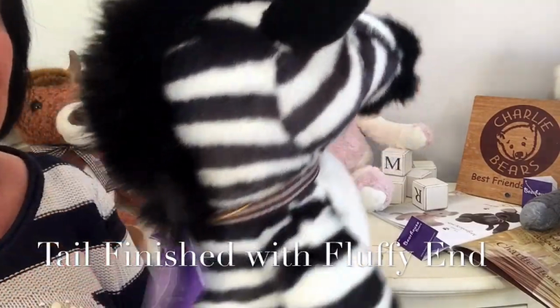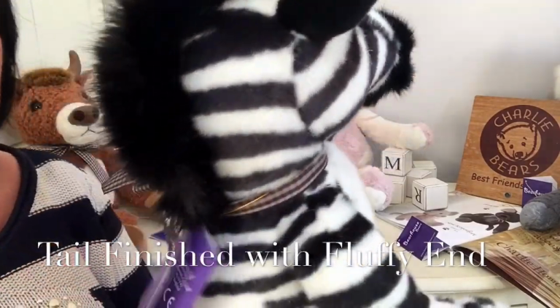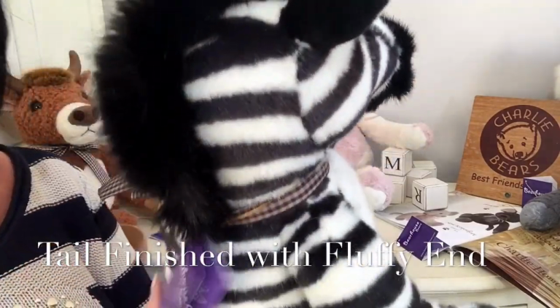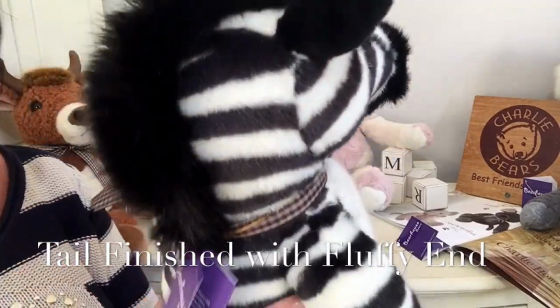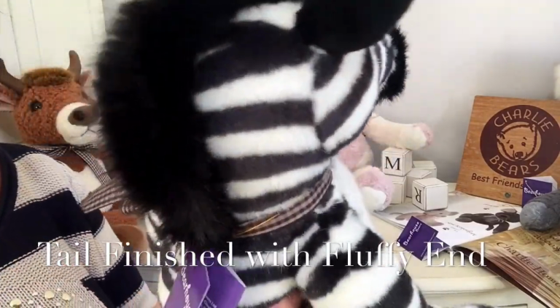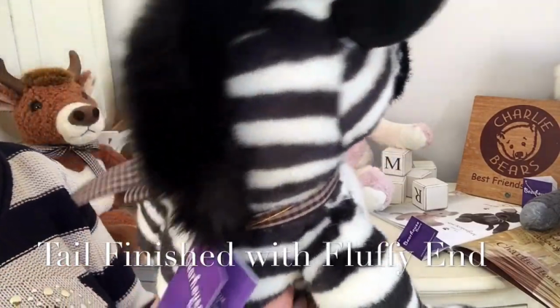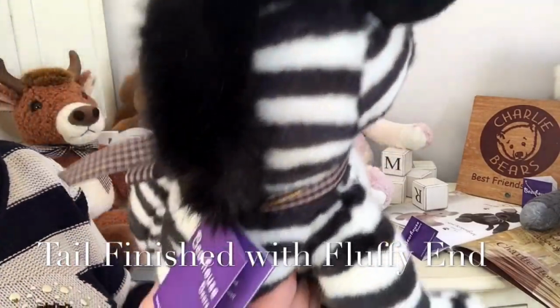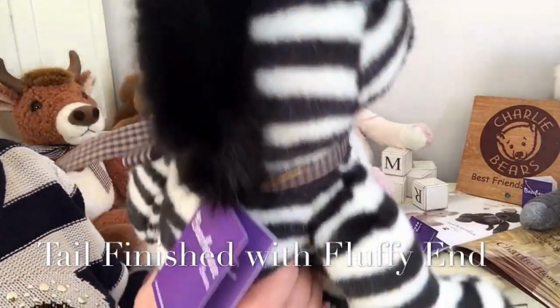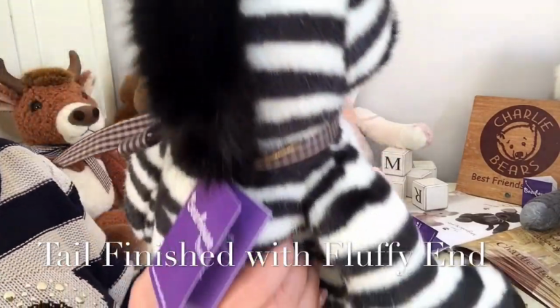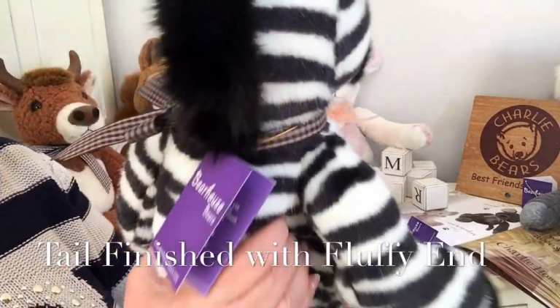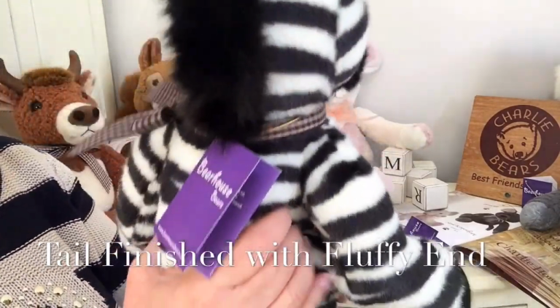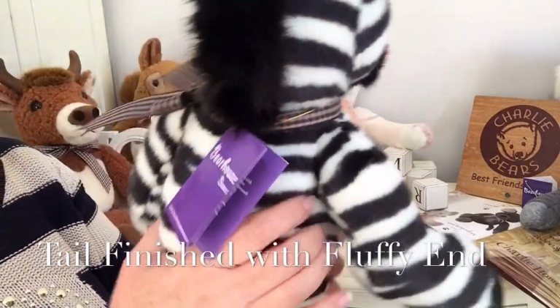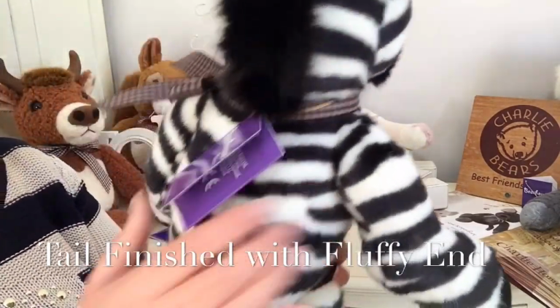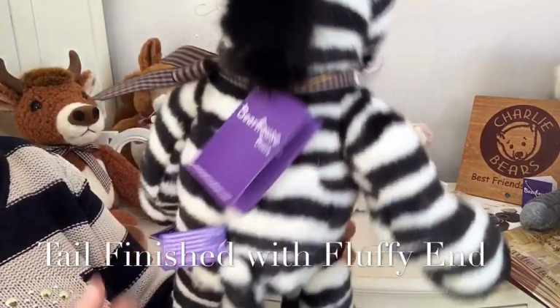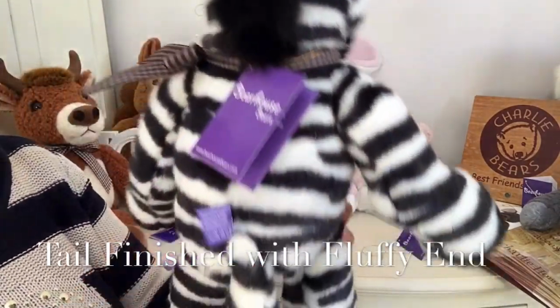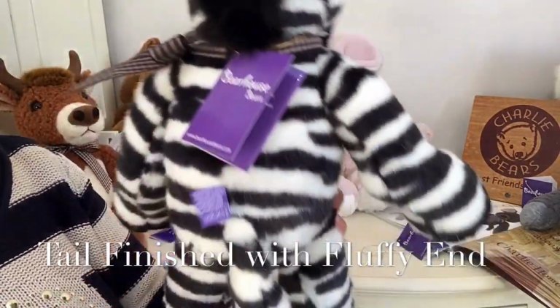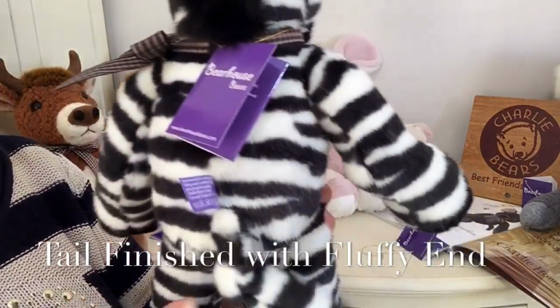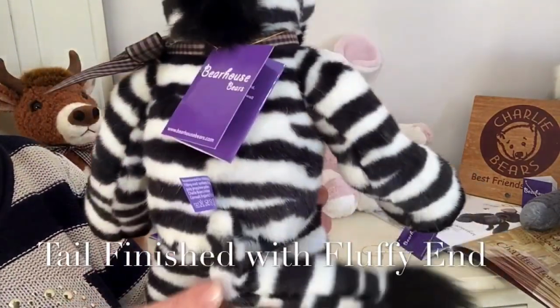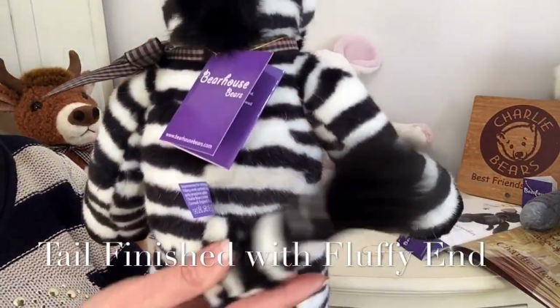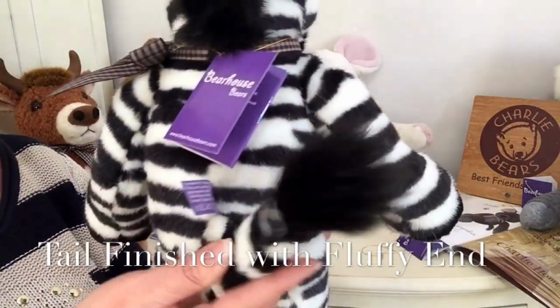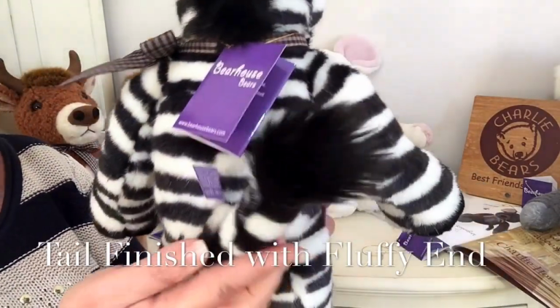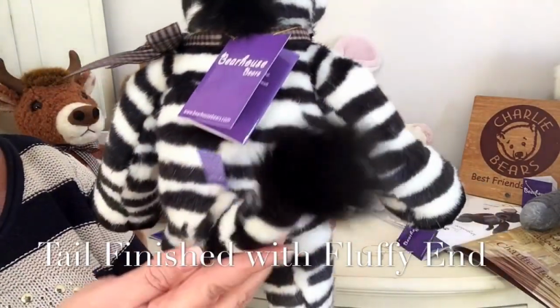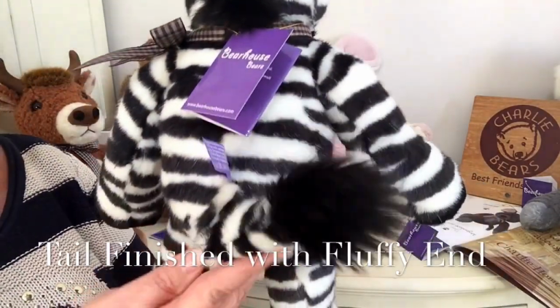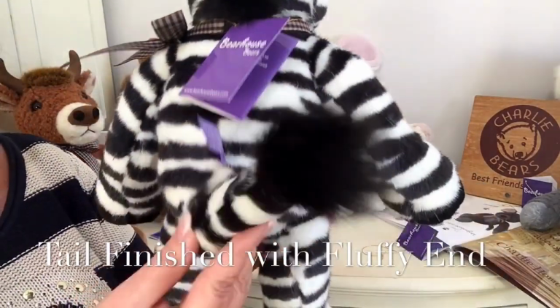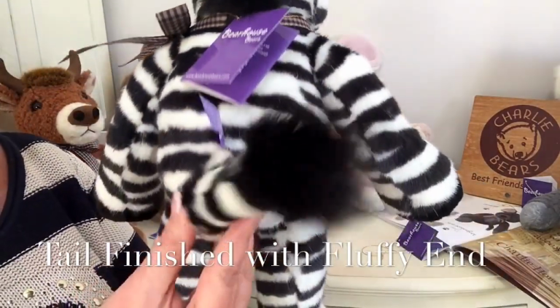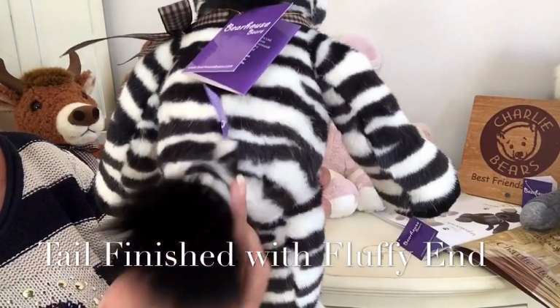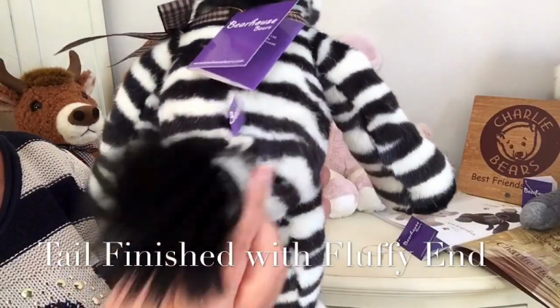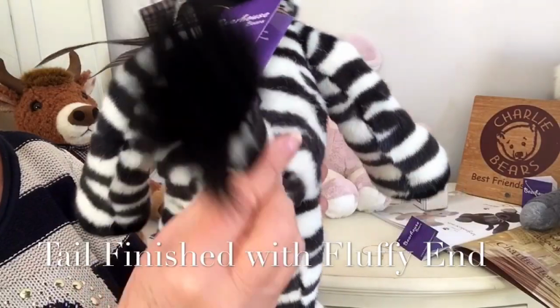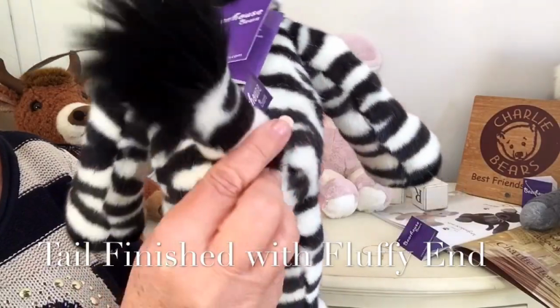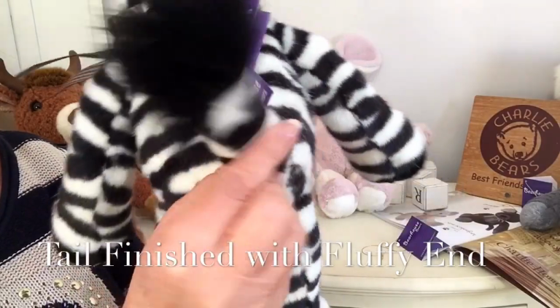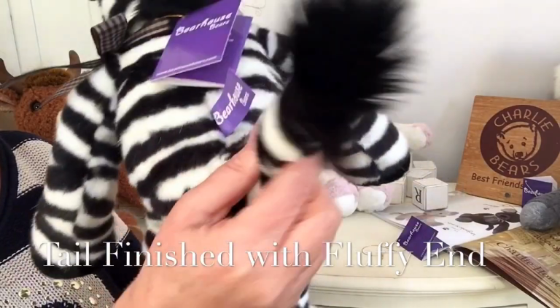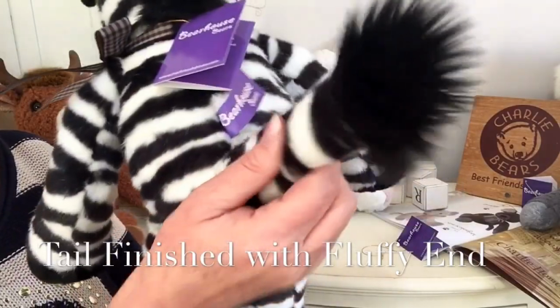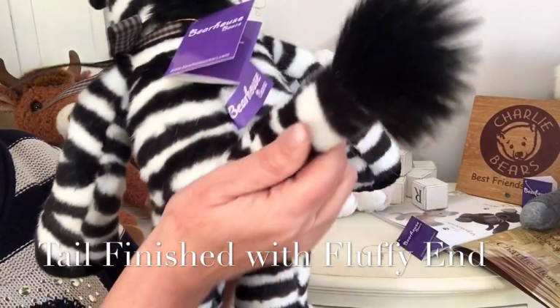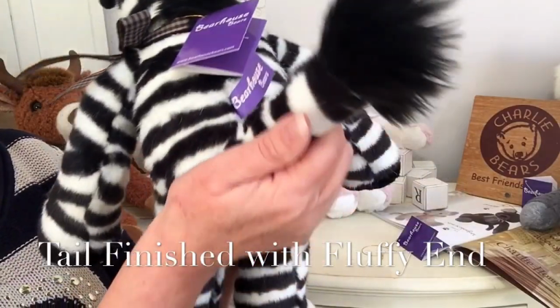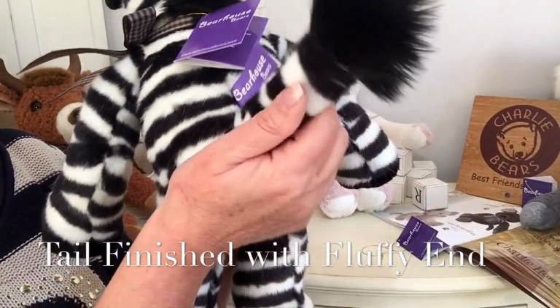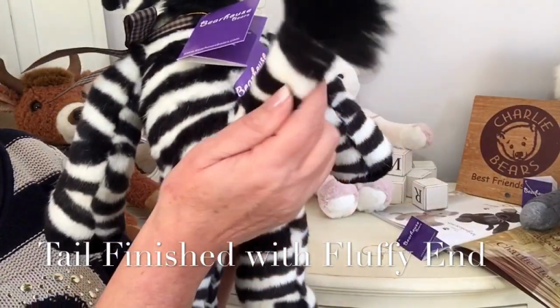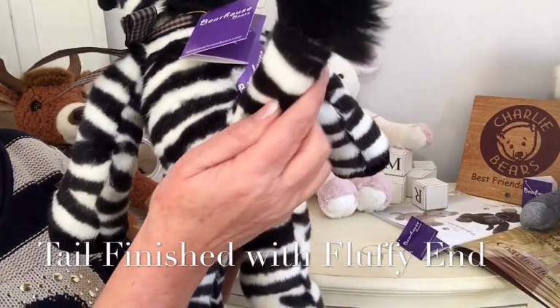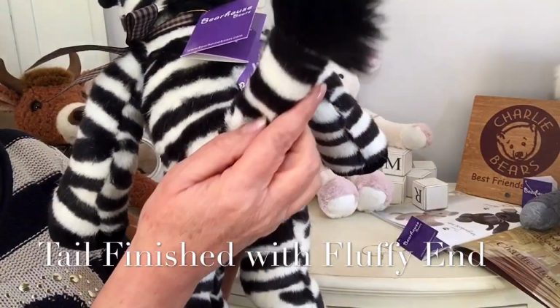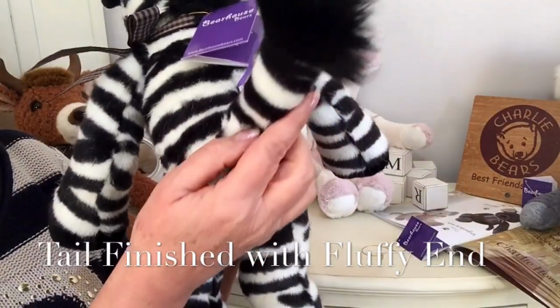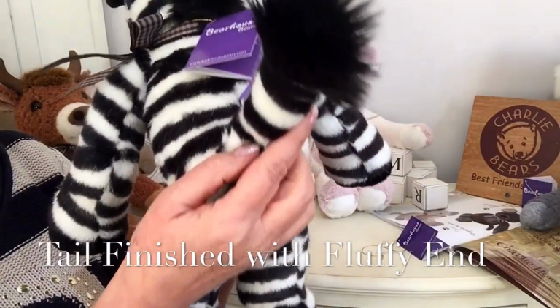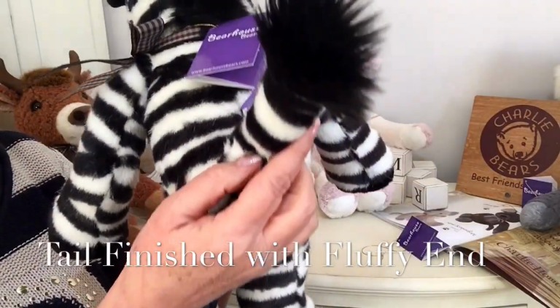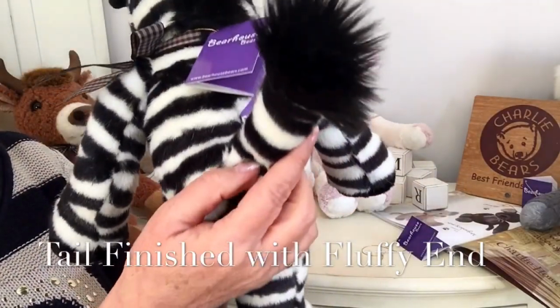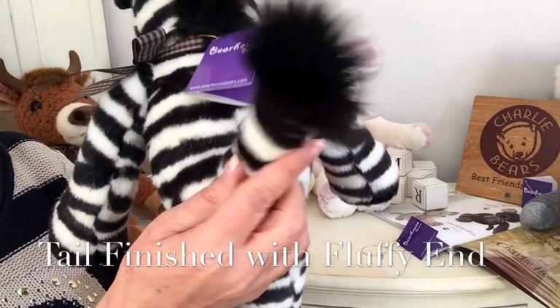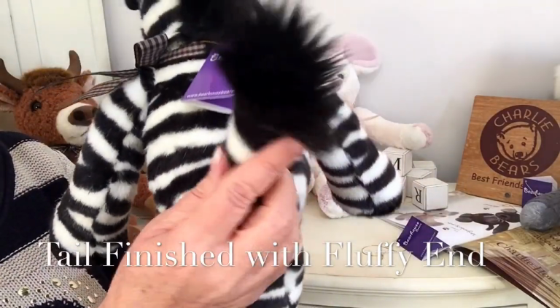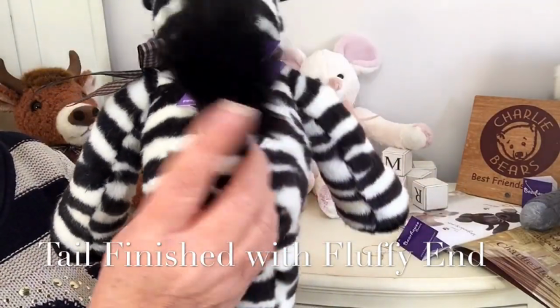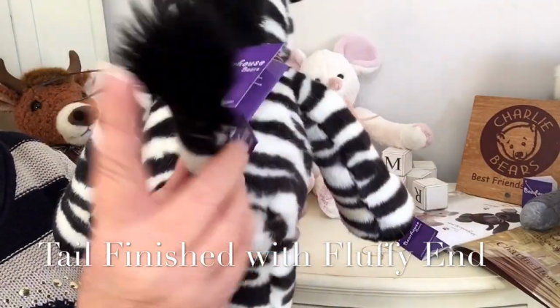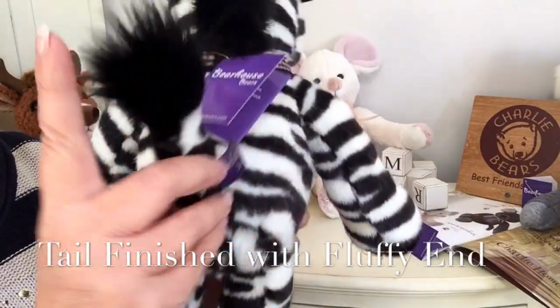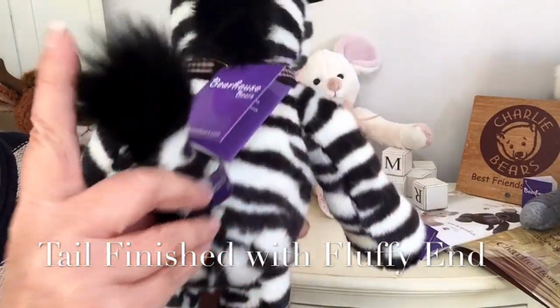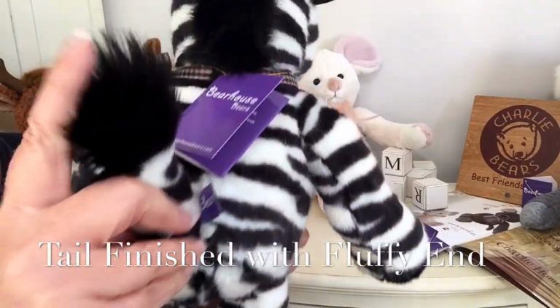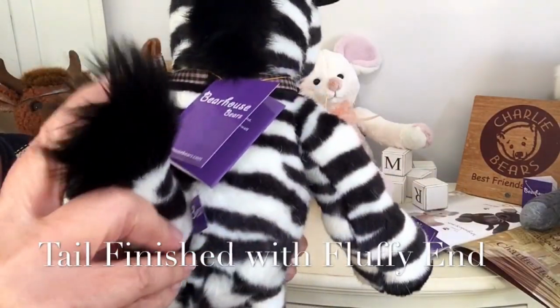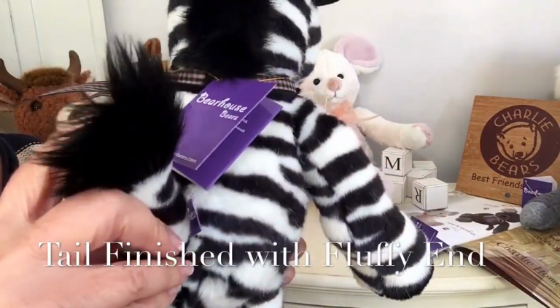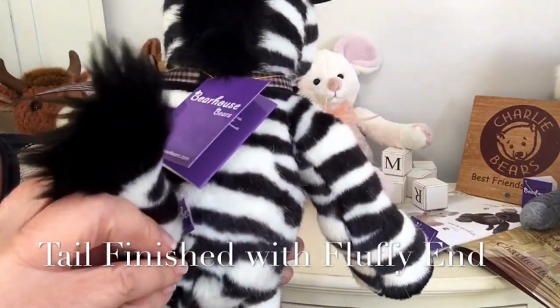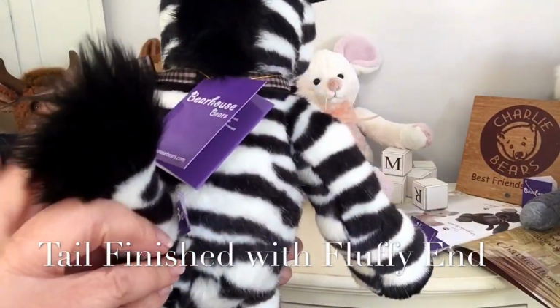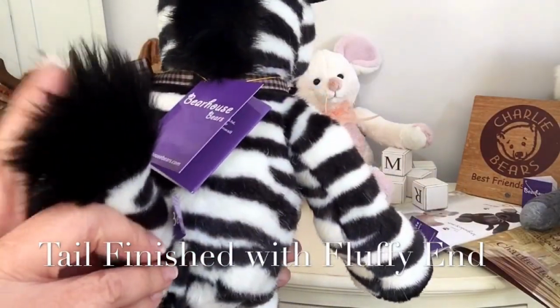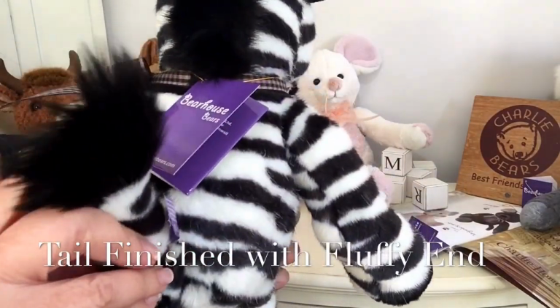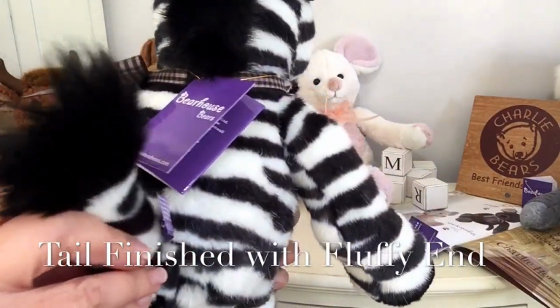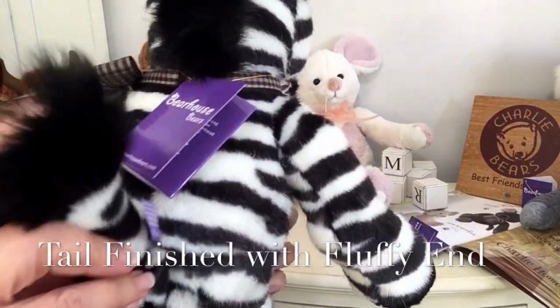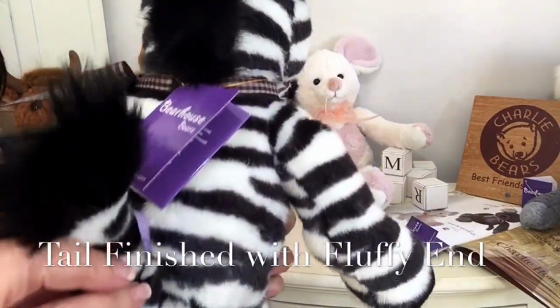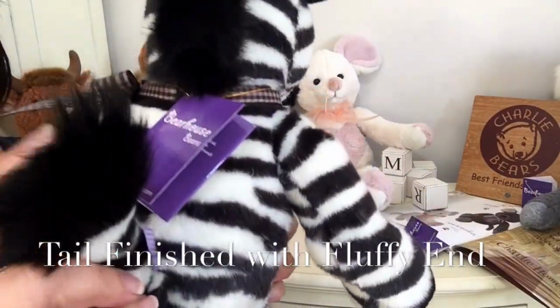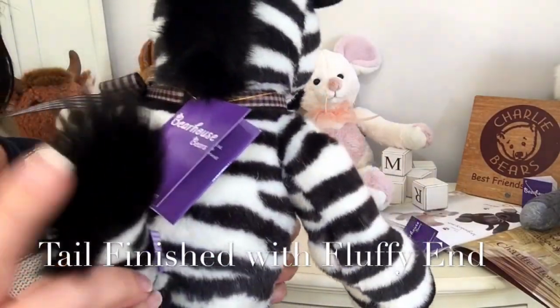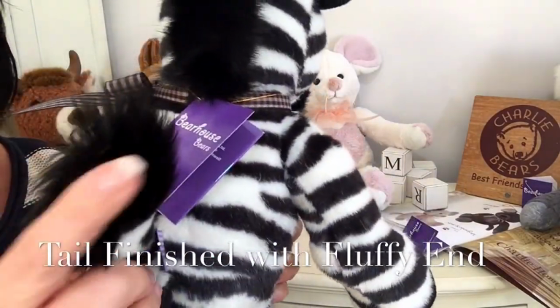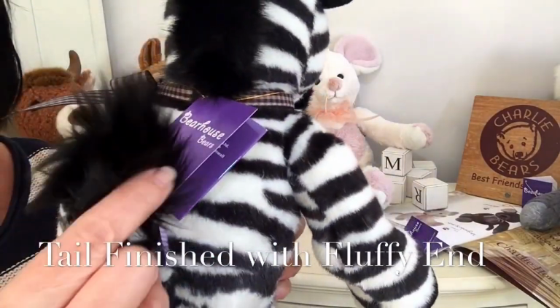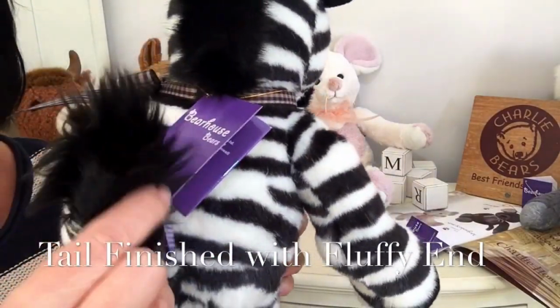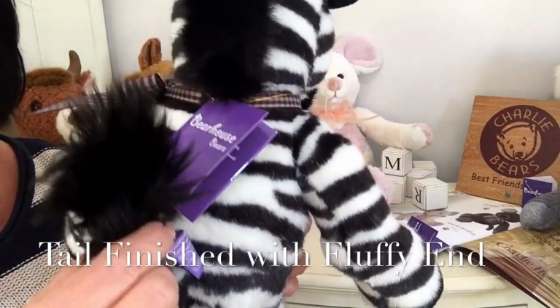He's also got his little tail that's in the same black and white fabric, and then on the end we've got the fluffy fabric.